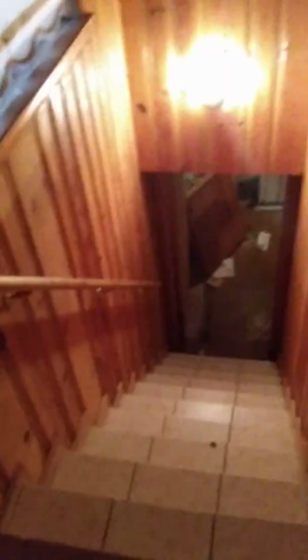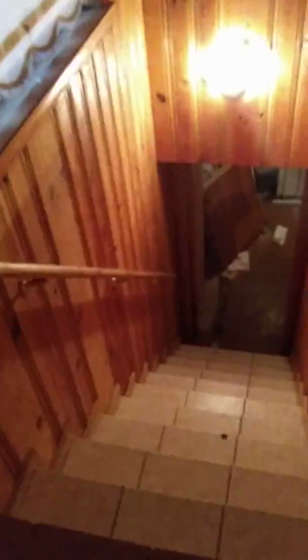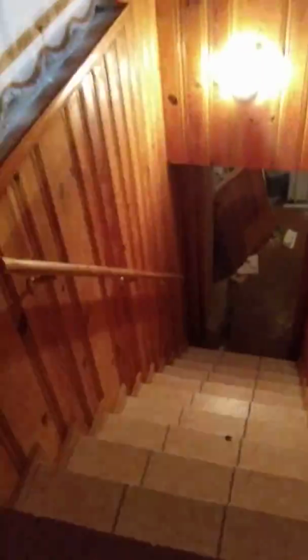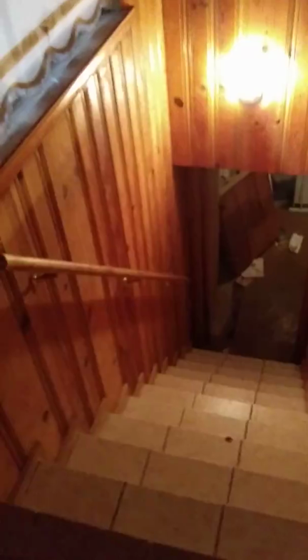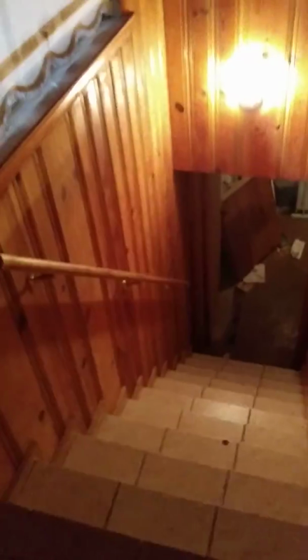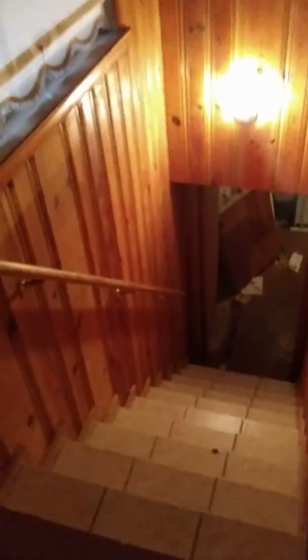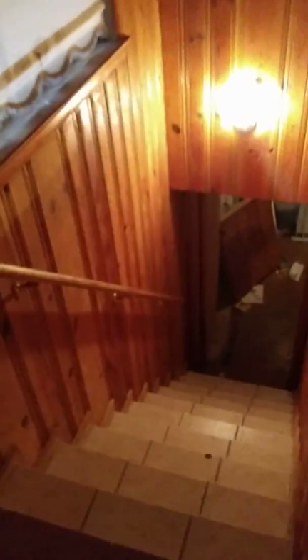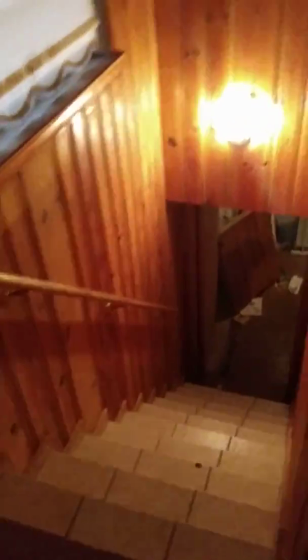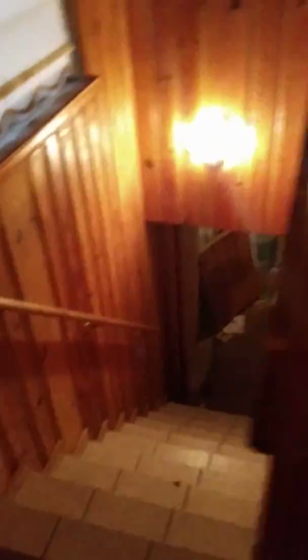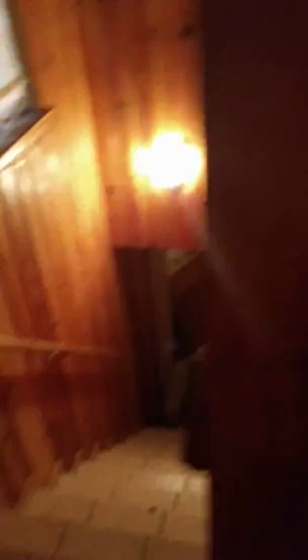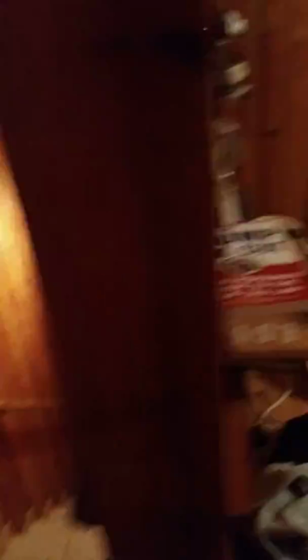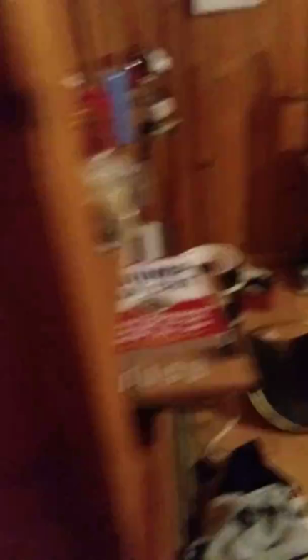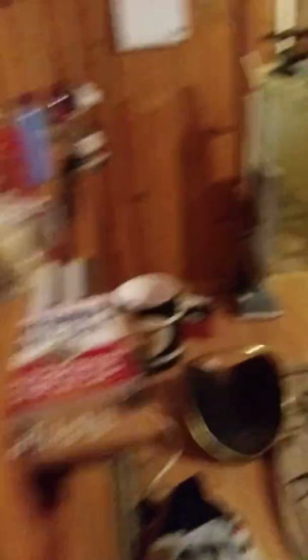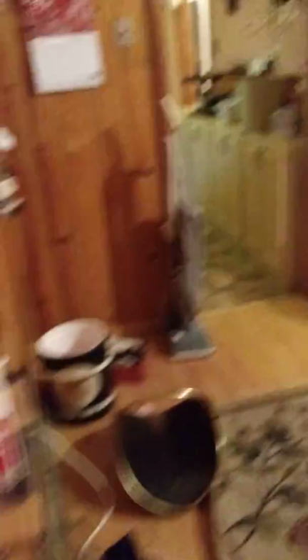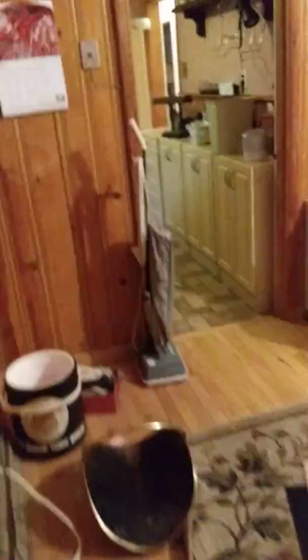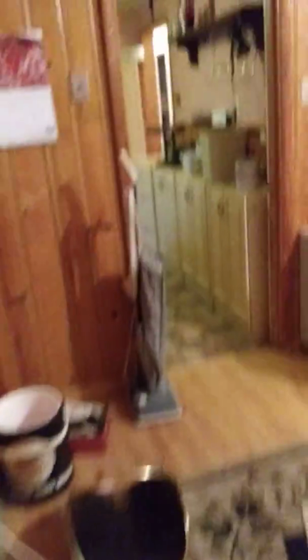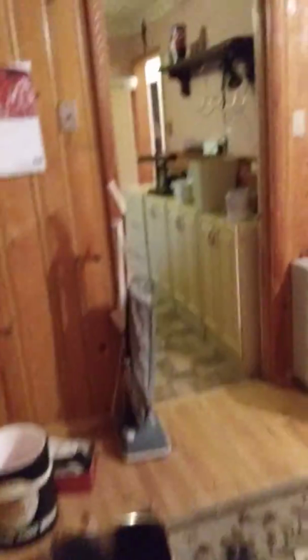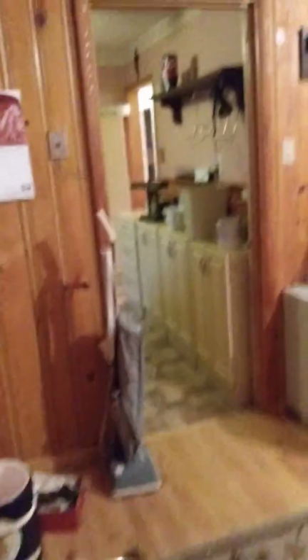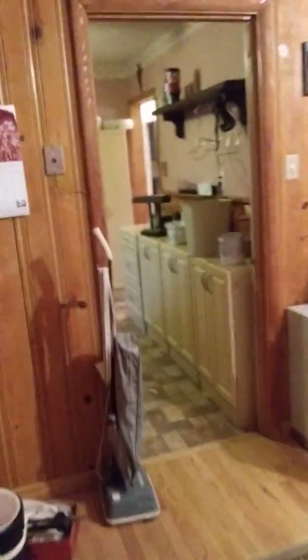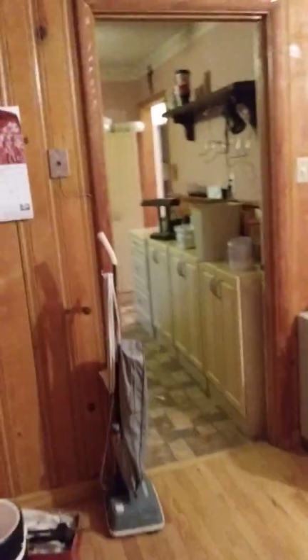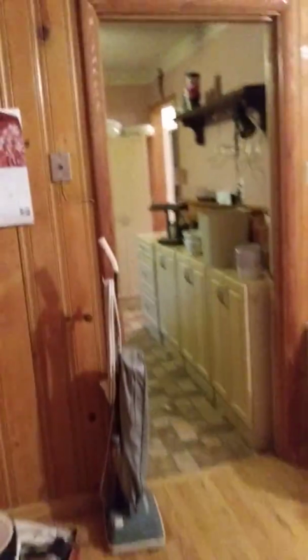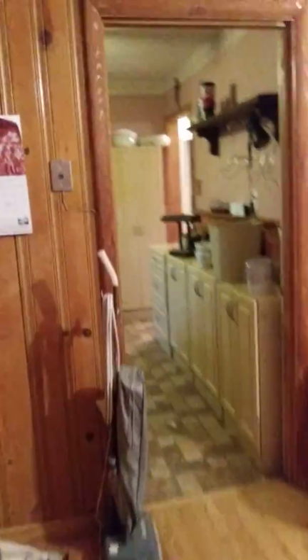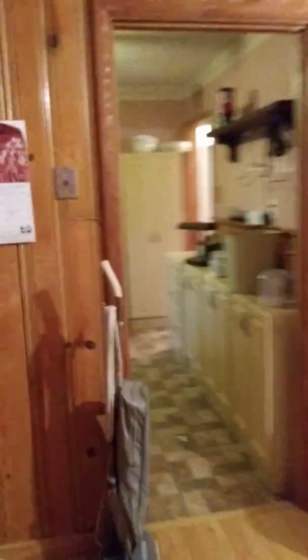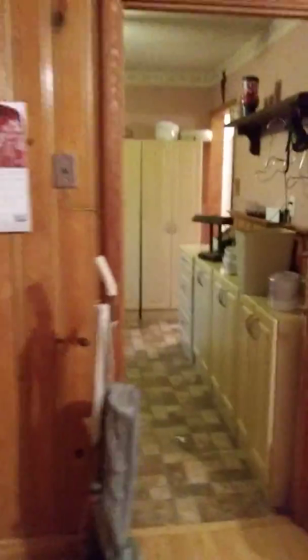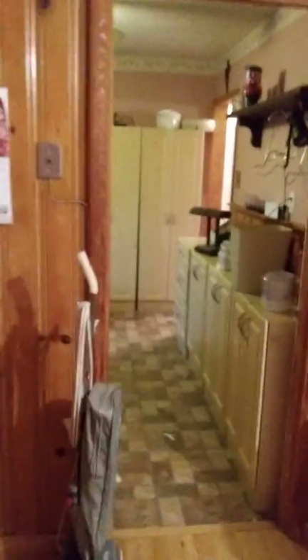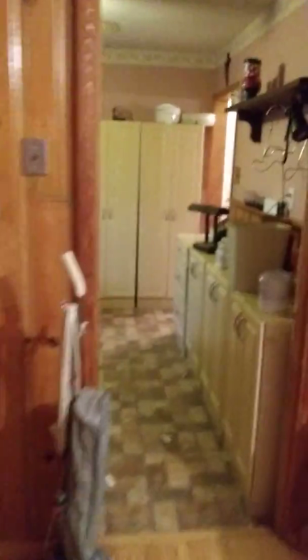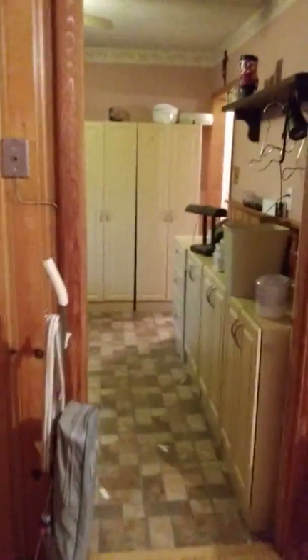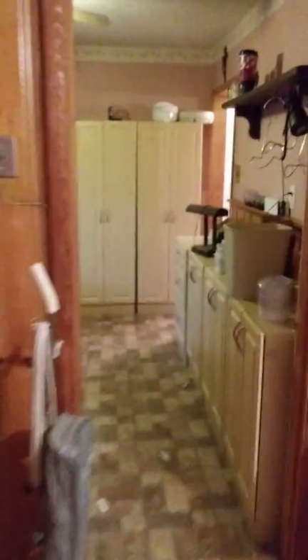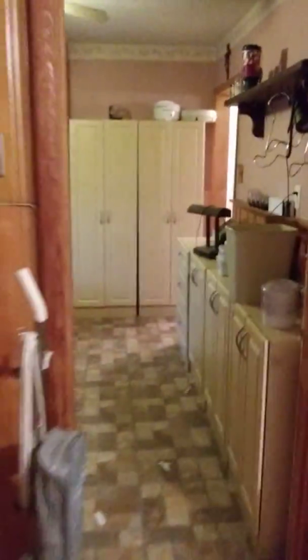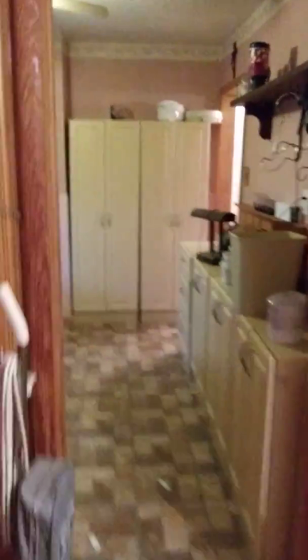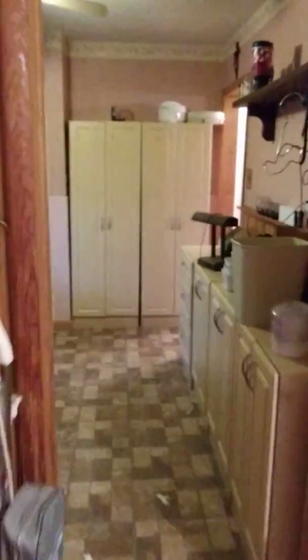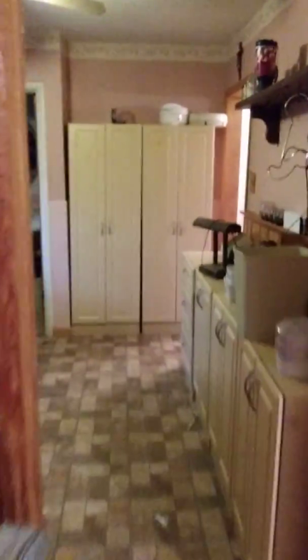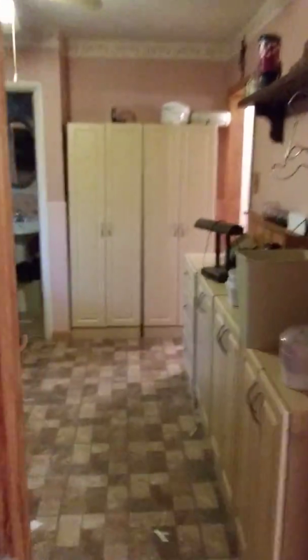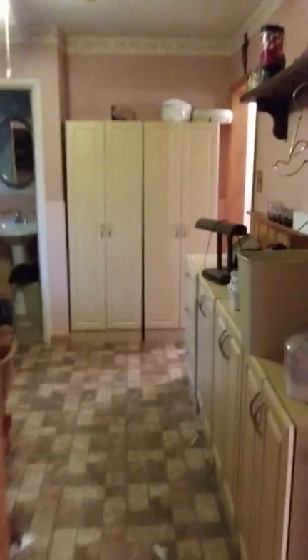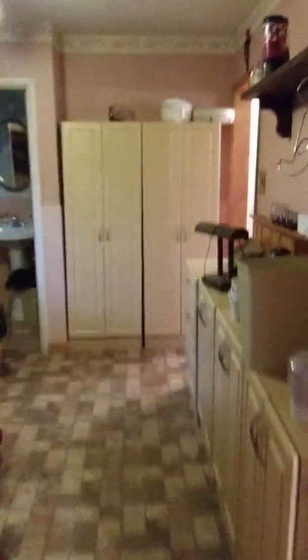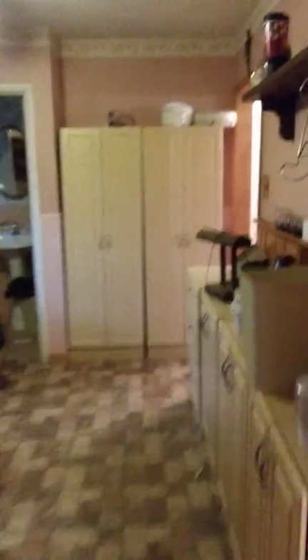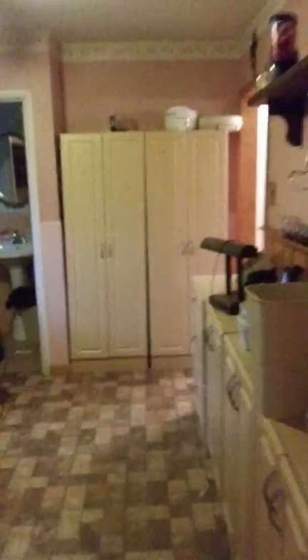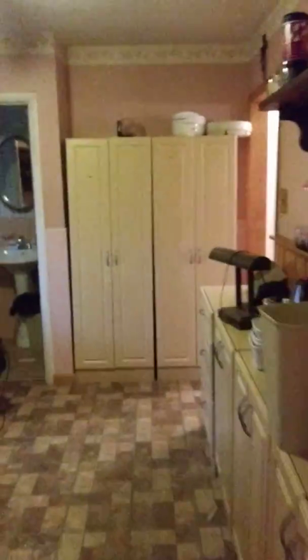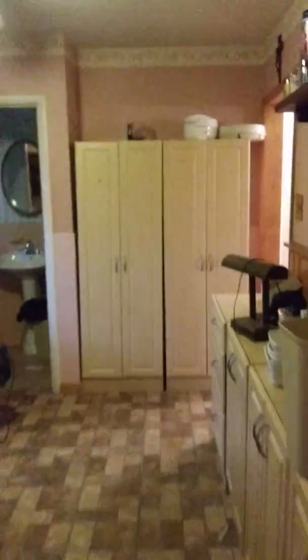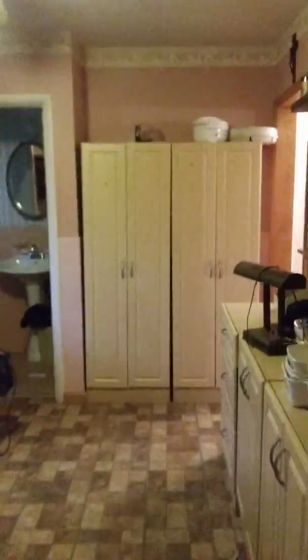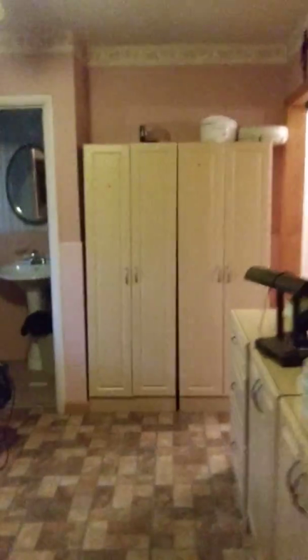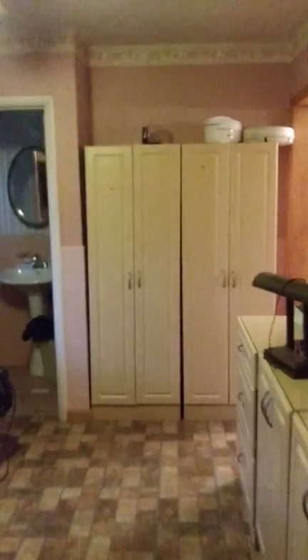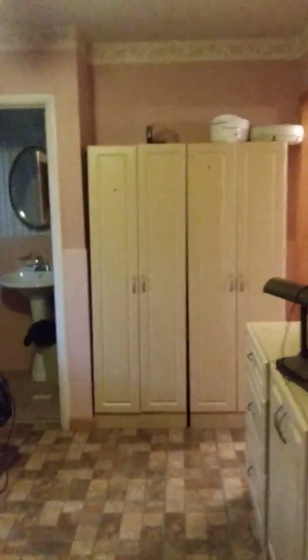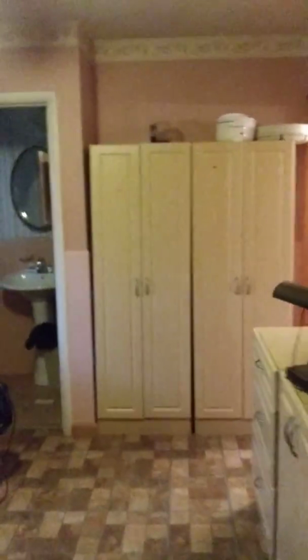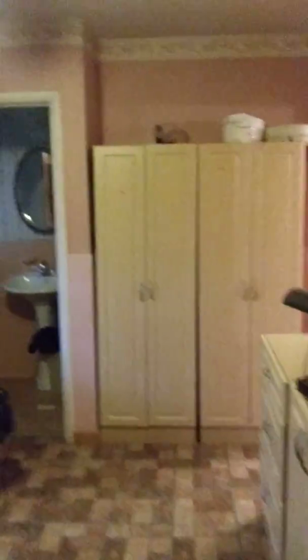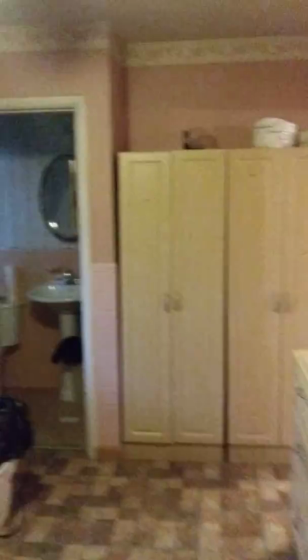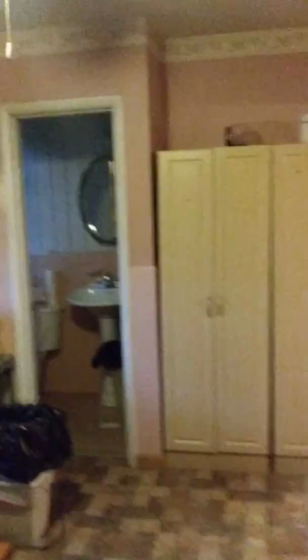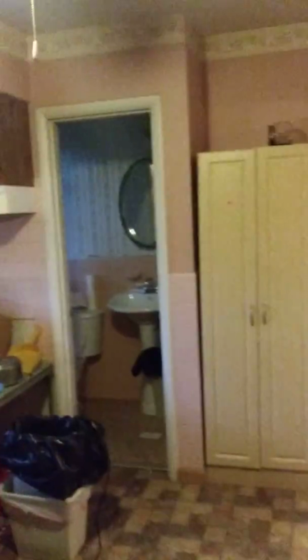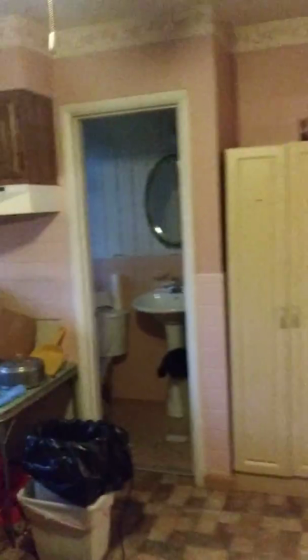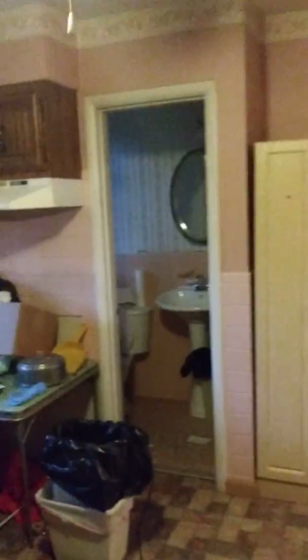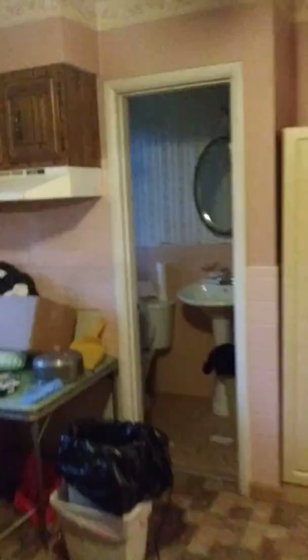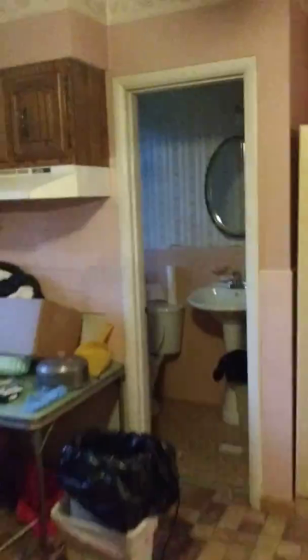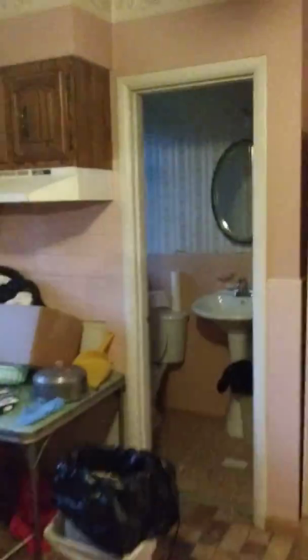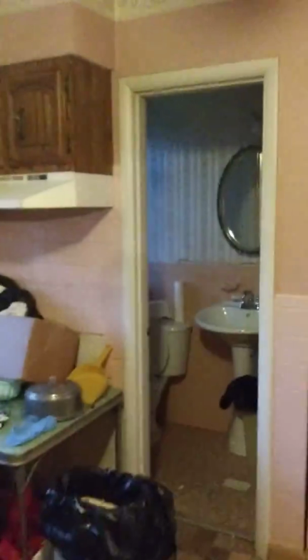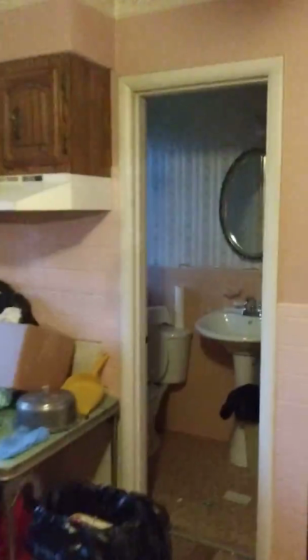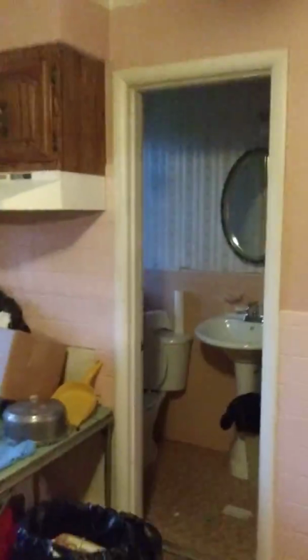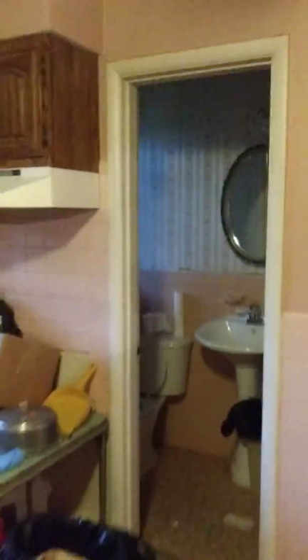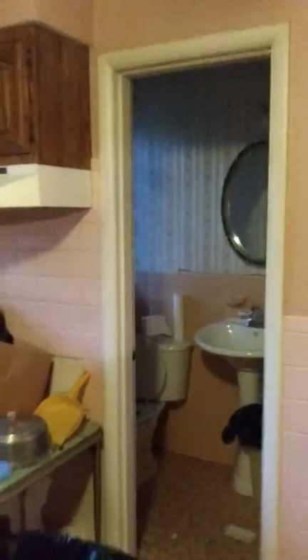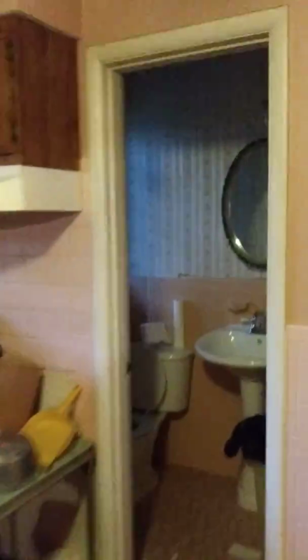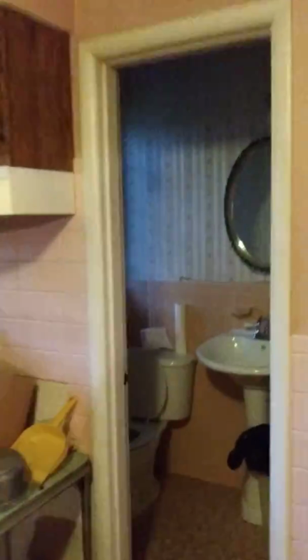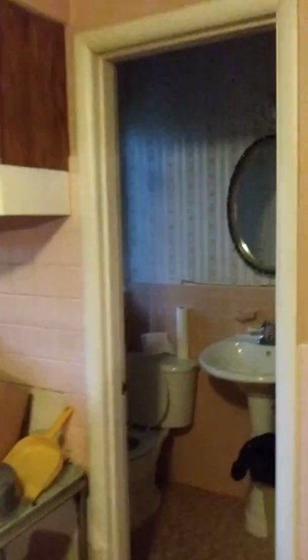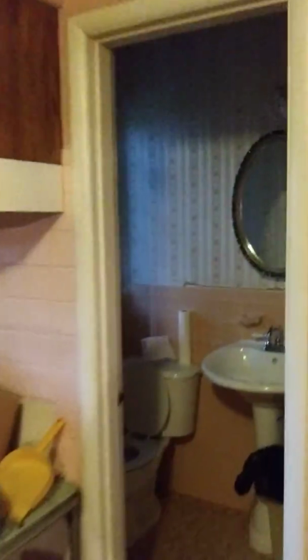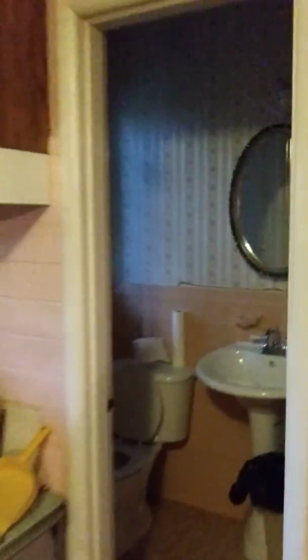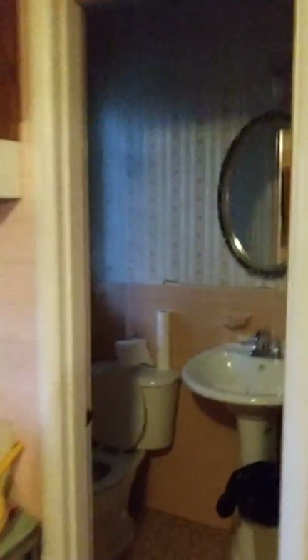That's the basement — we'll go down there in a second. Got a nice little half bath up here.